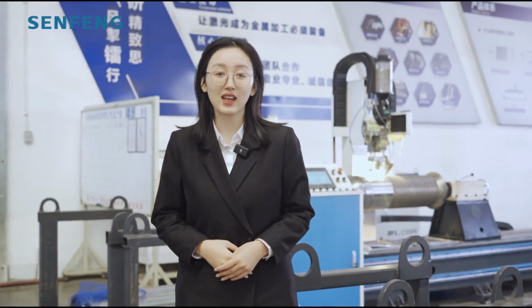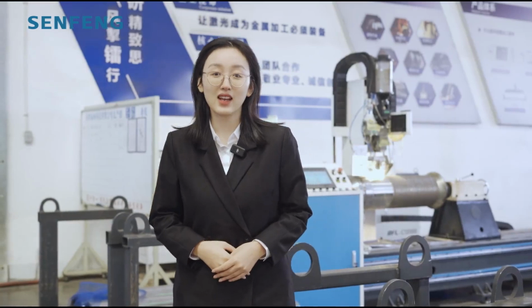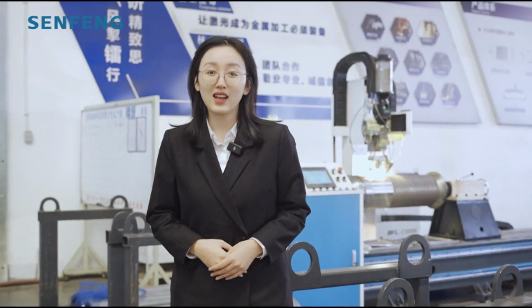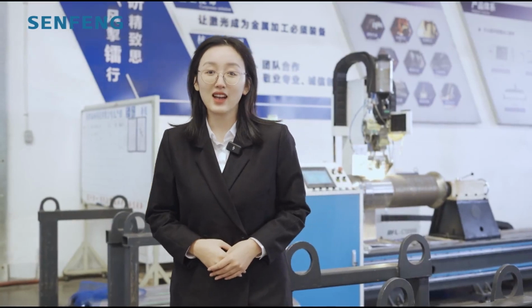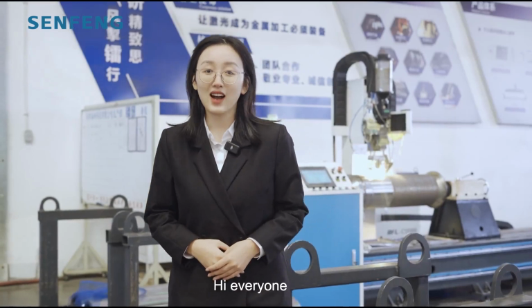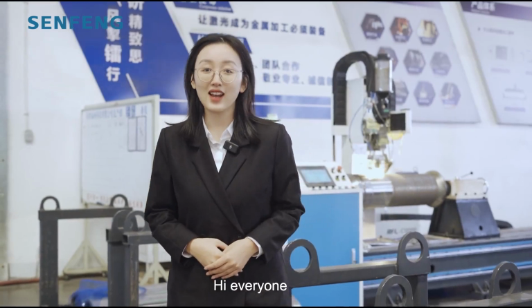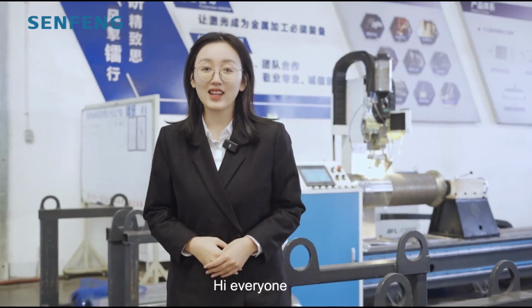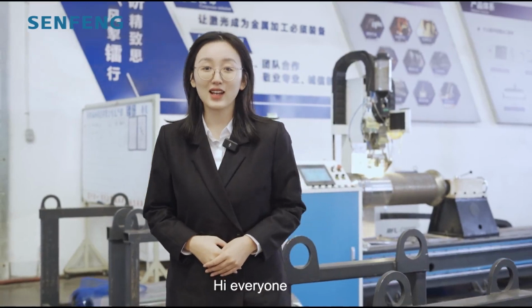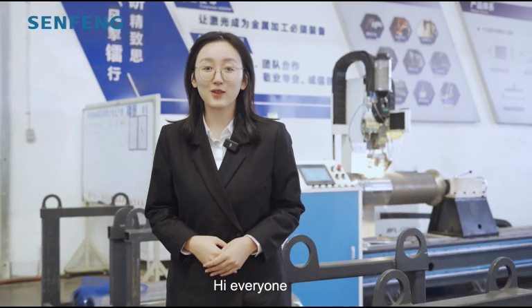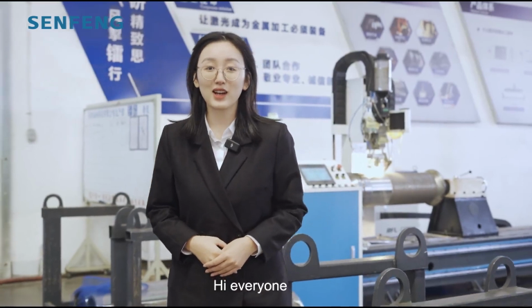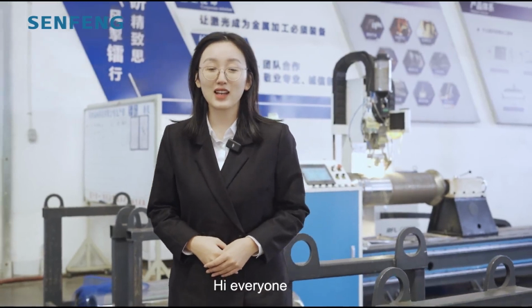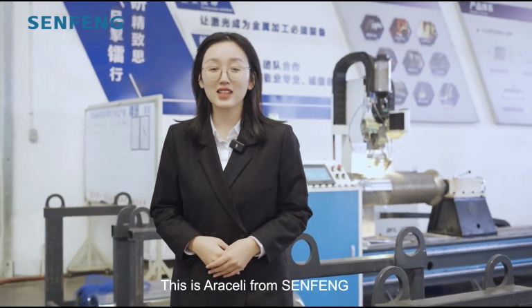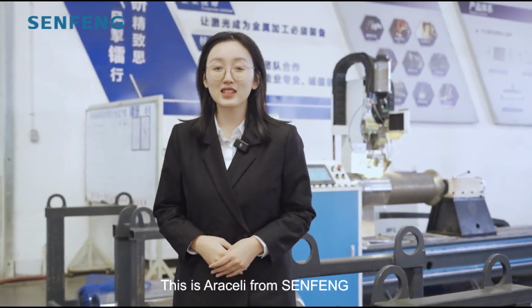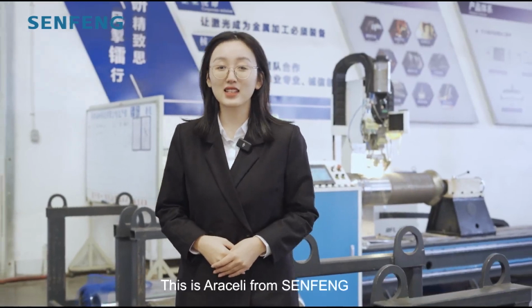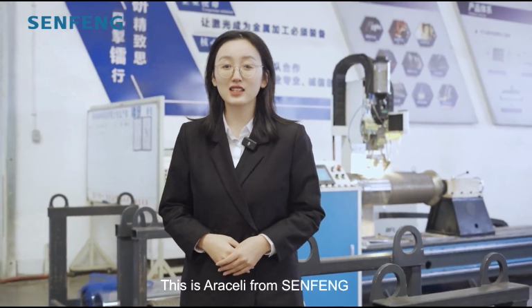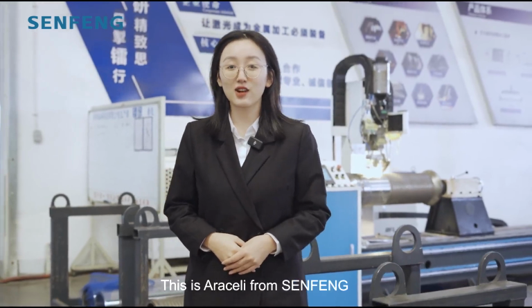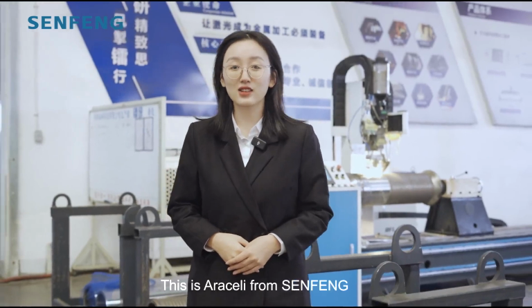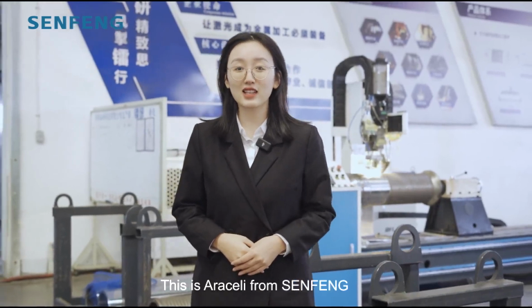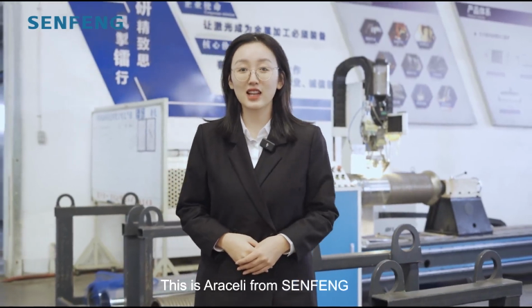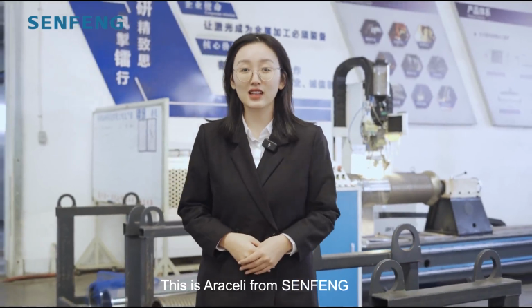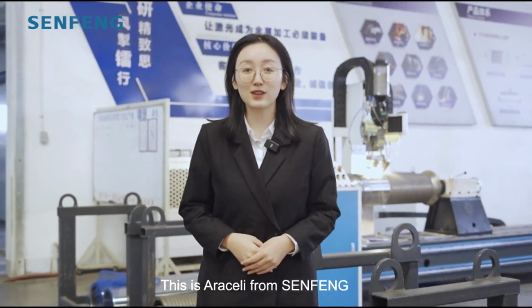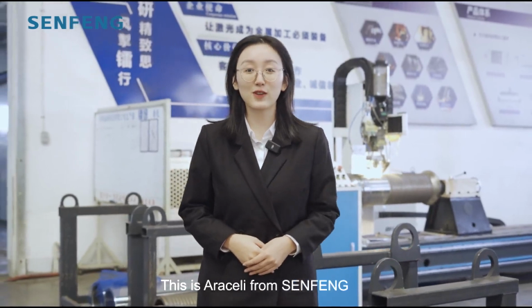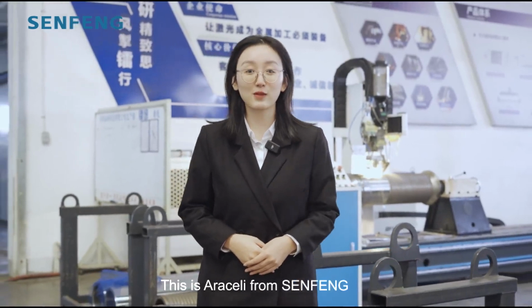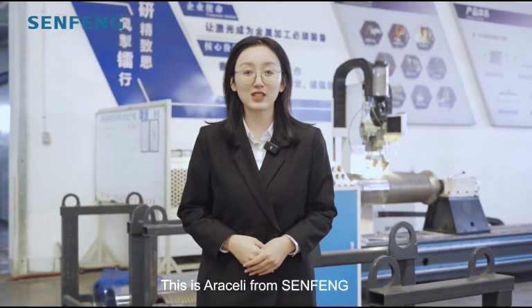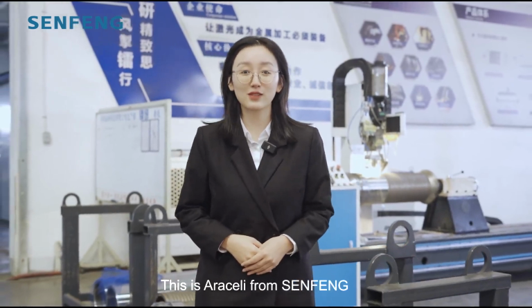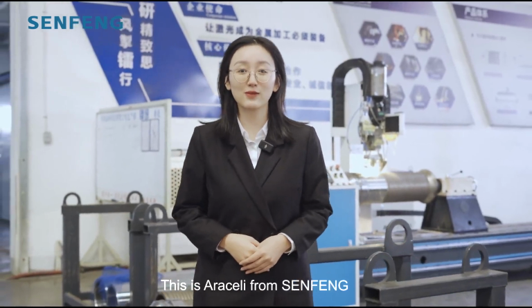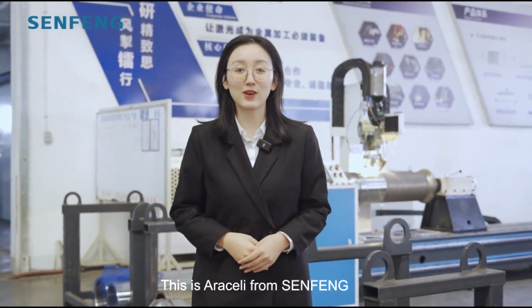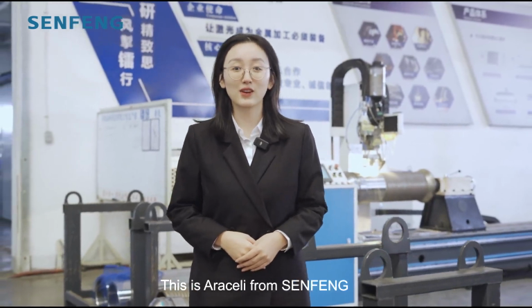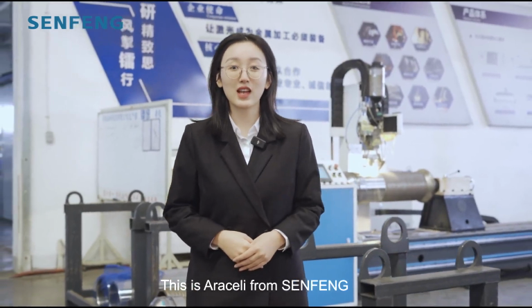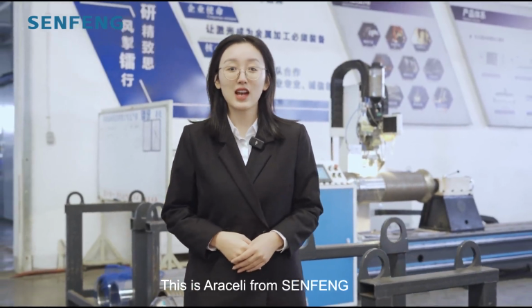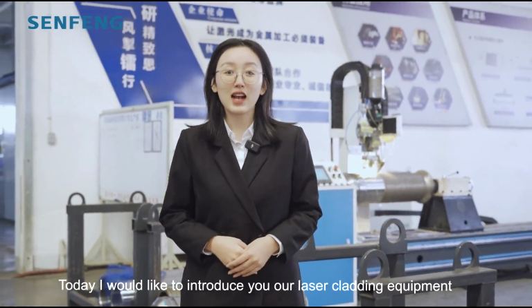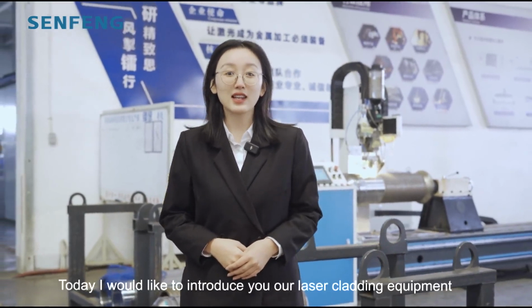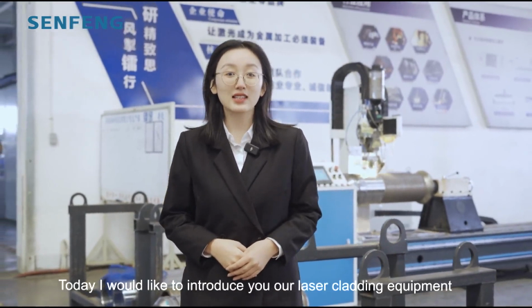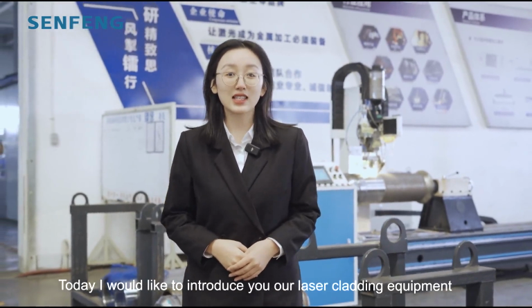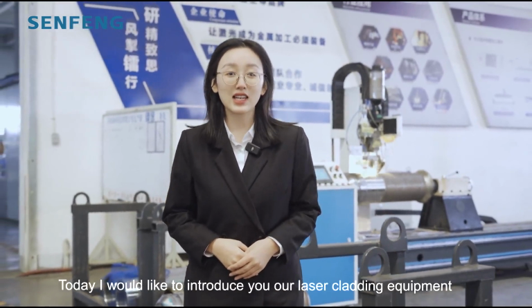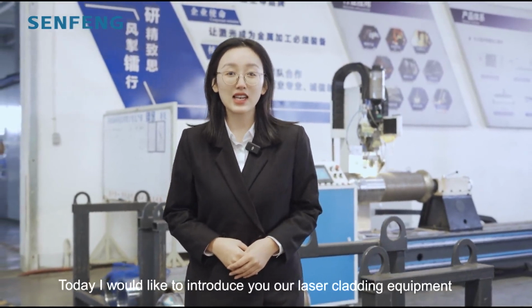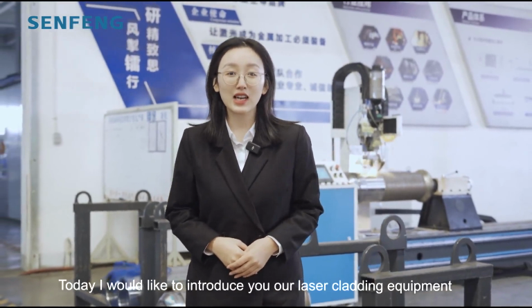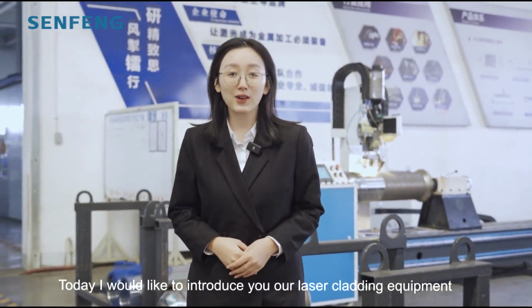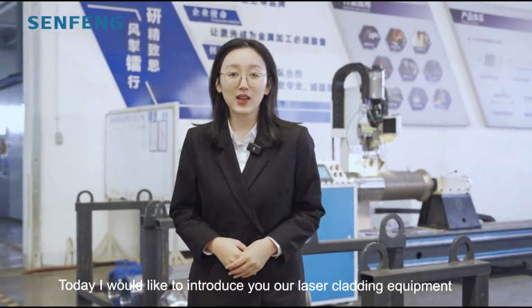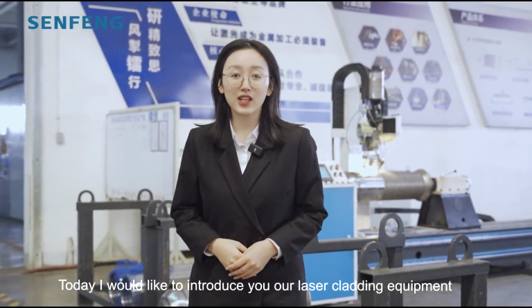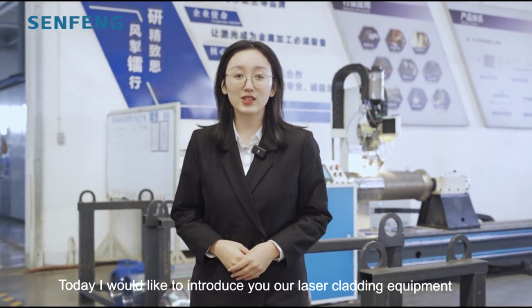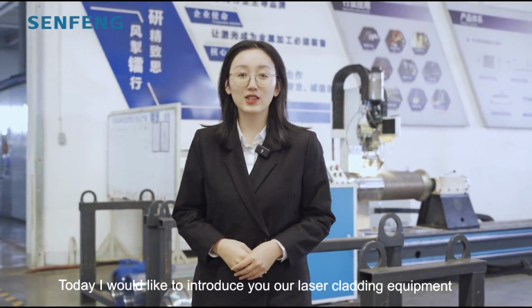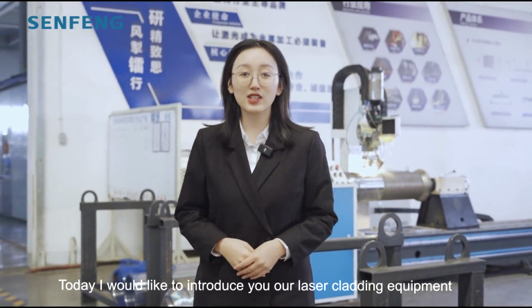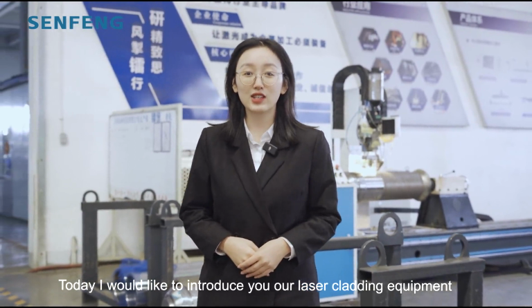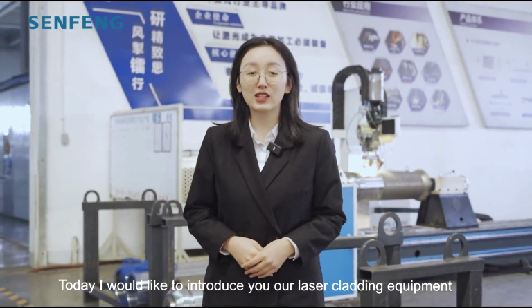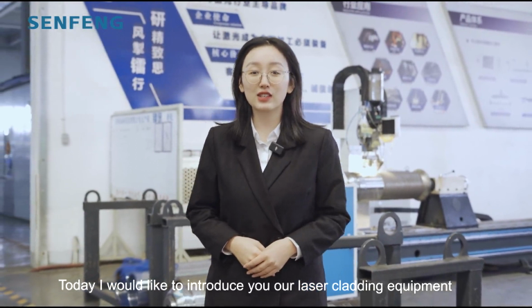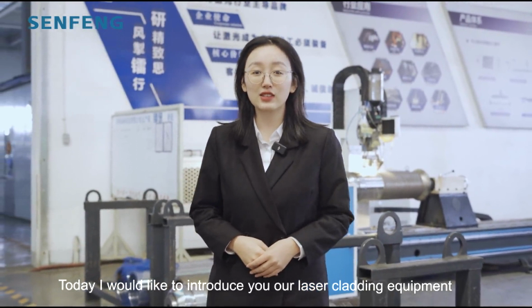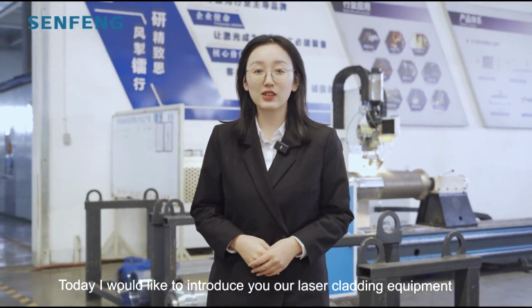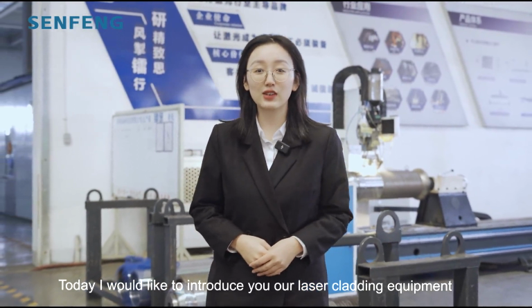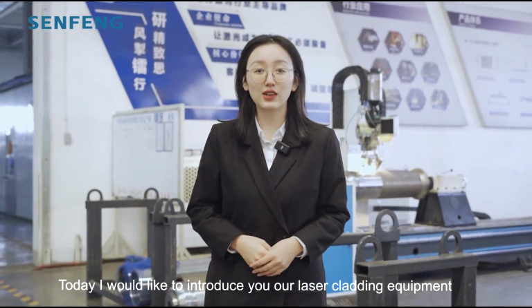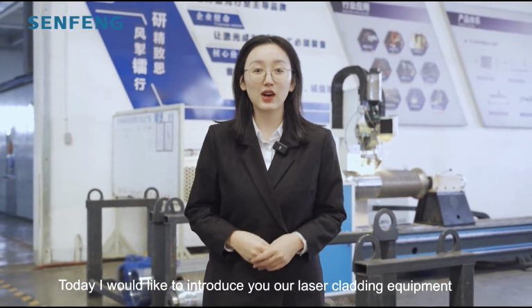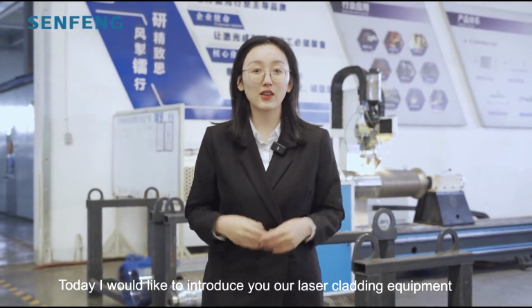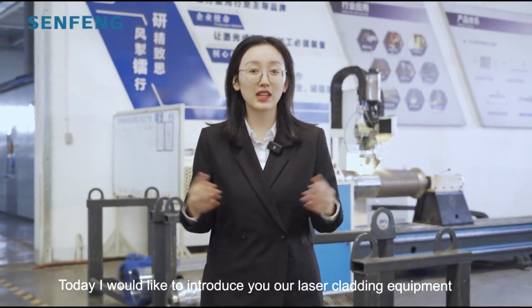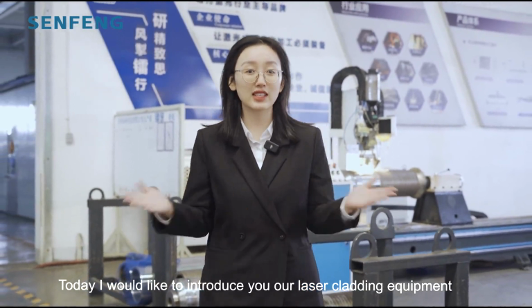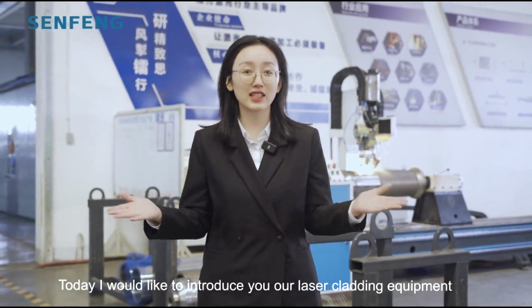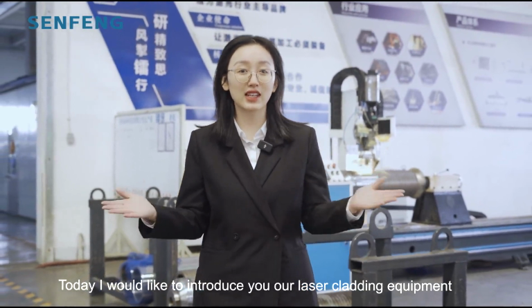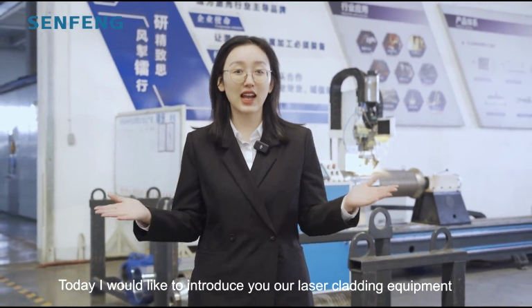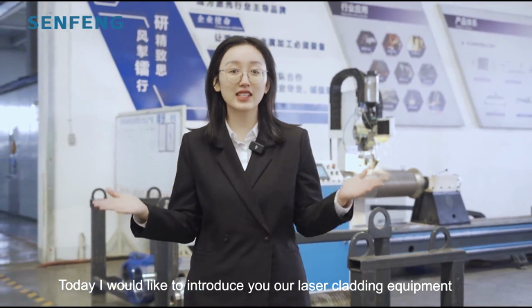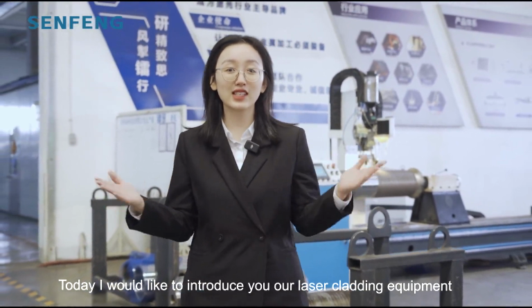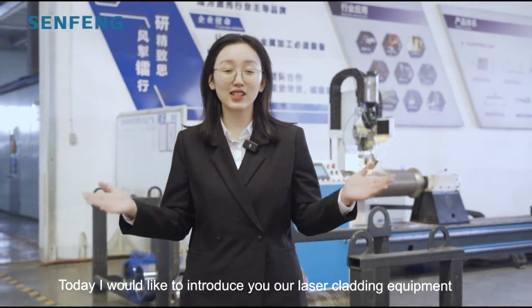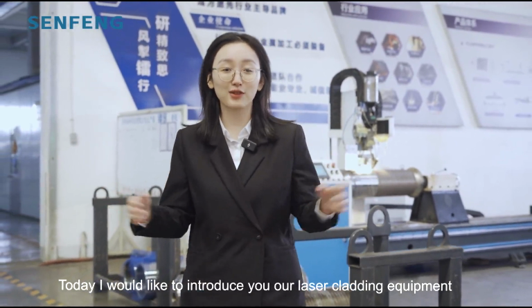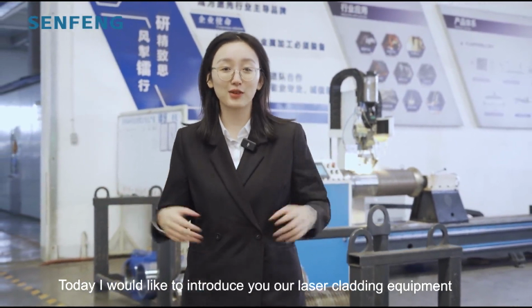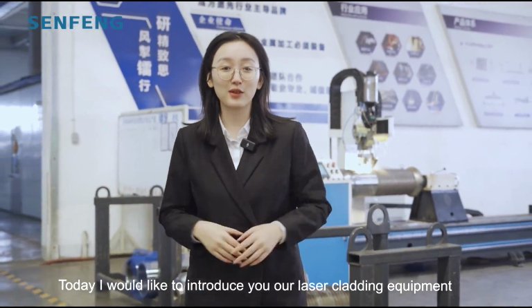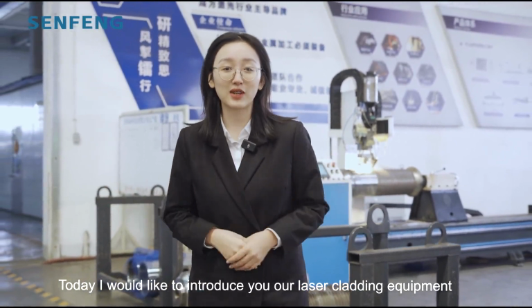Hi everyone, this is Arsali from SunFoom. Today I would like to introduce you to our laser cladding equipment.